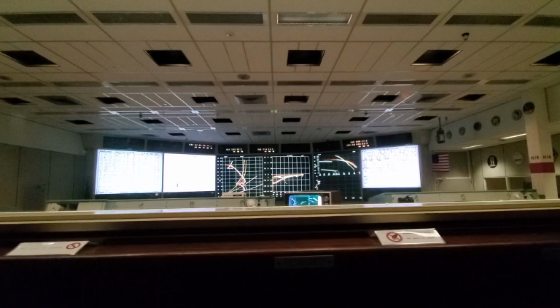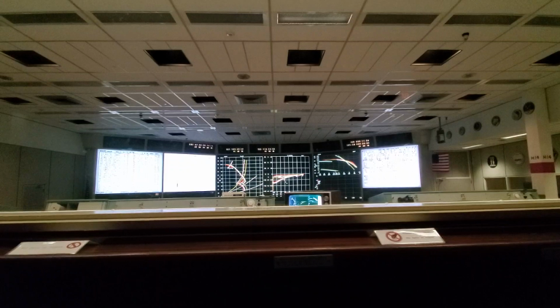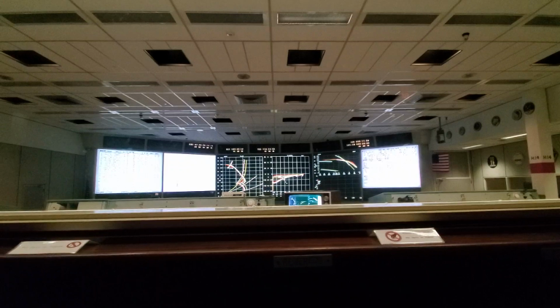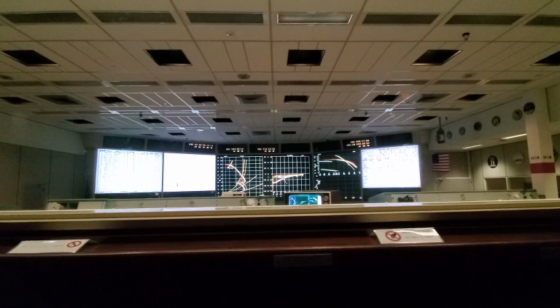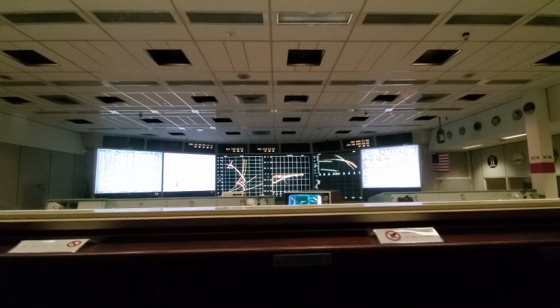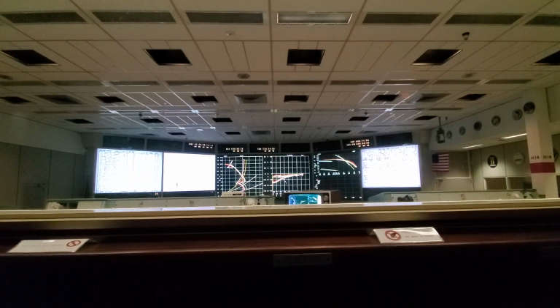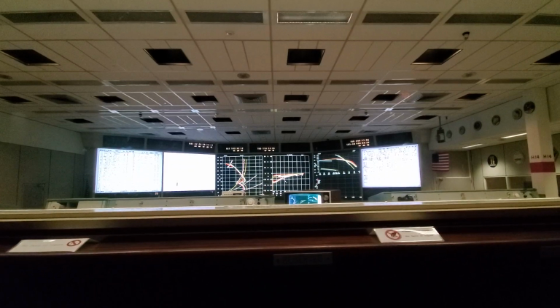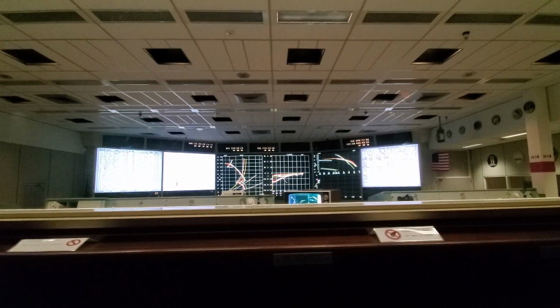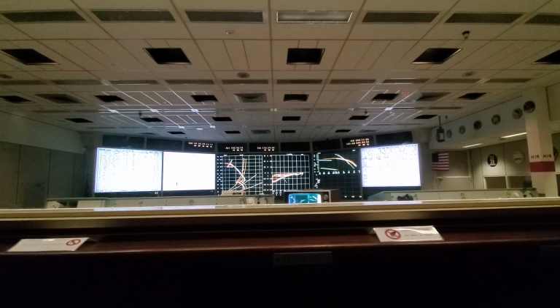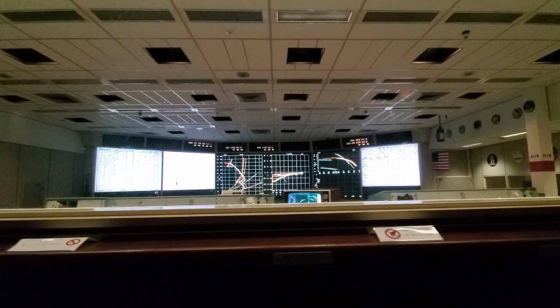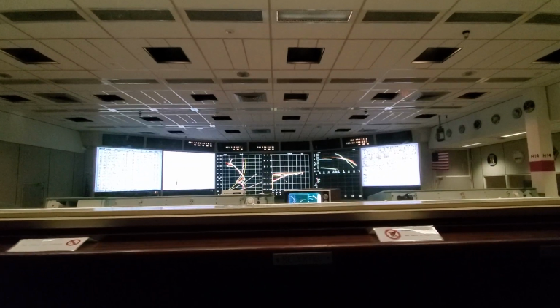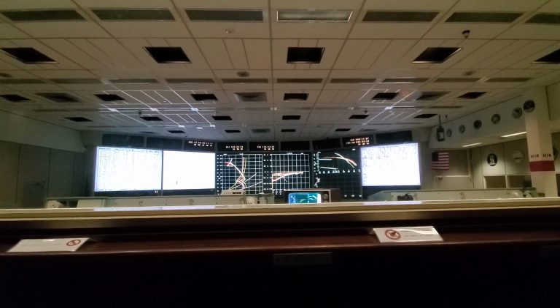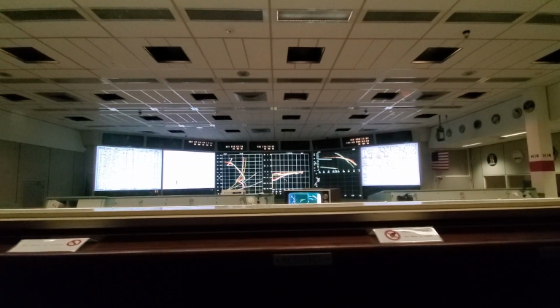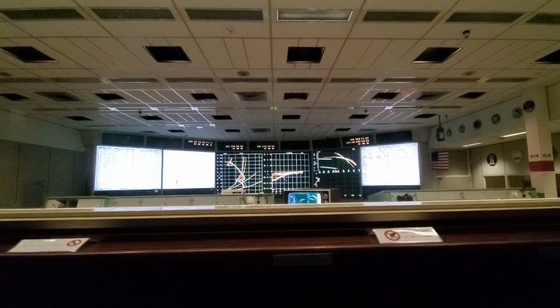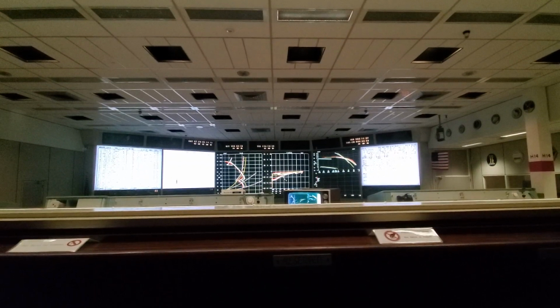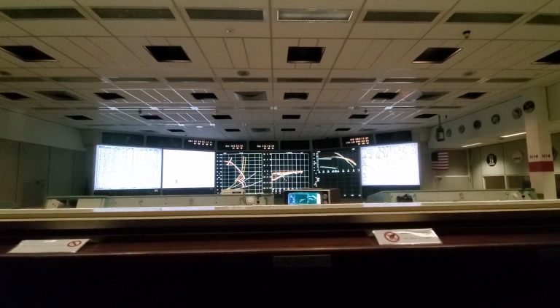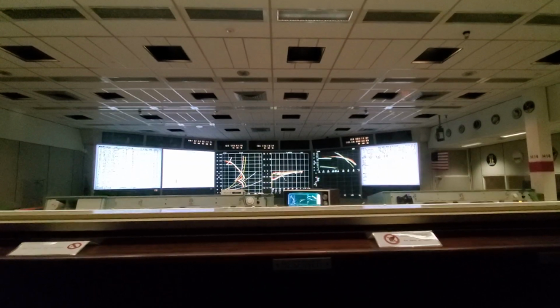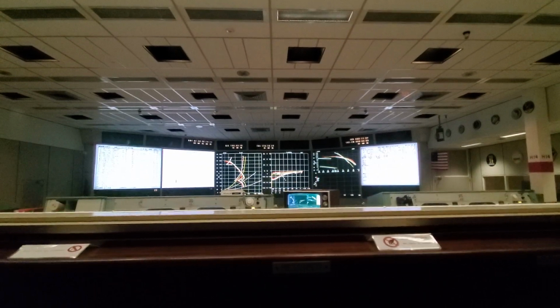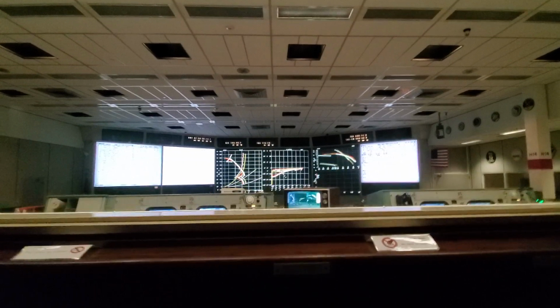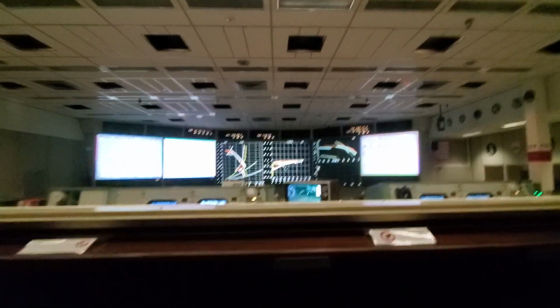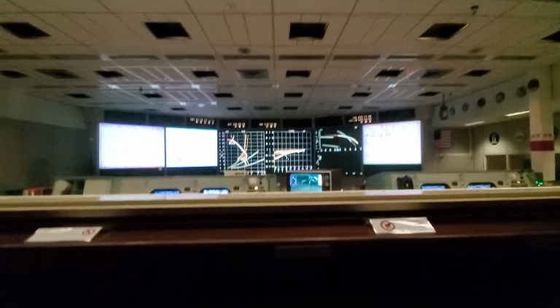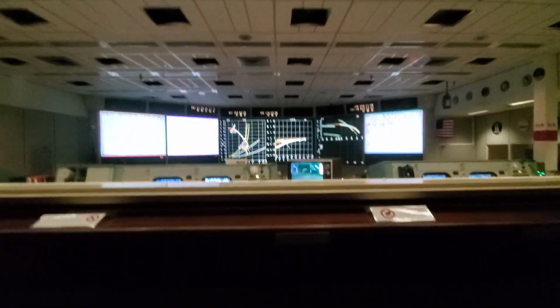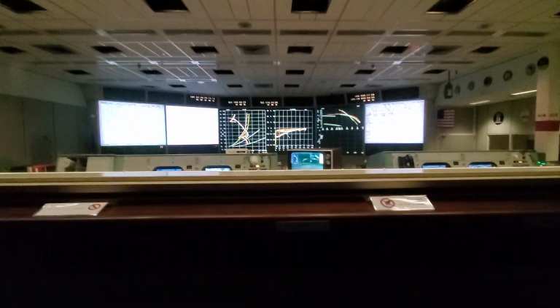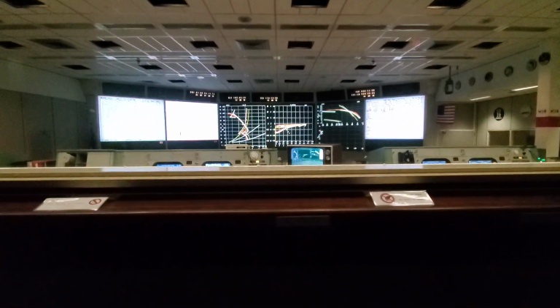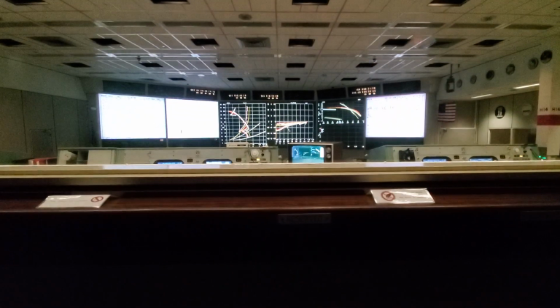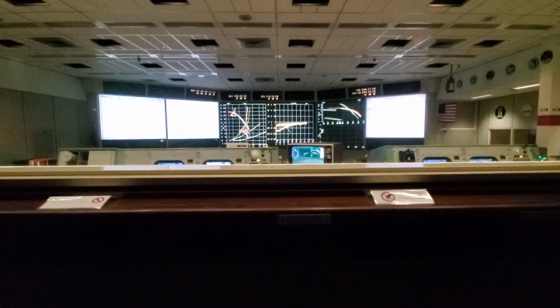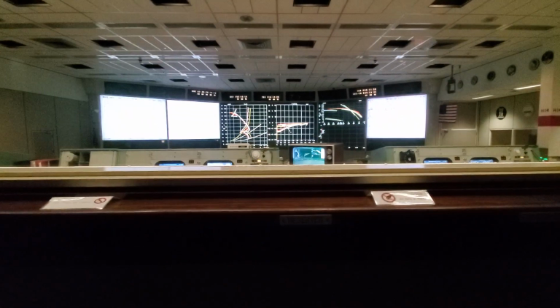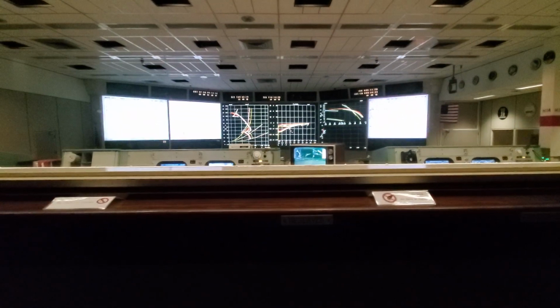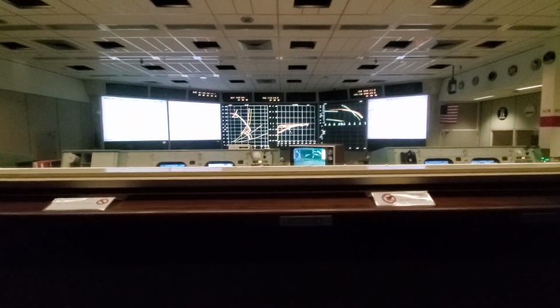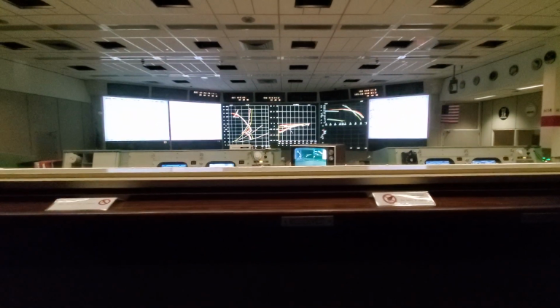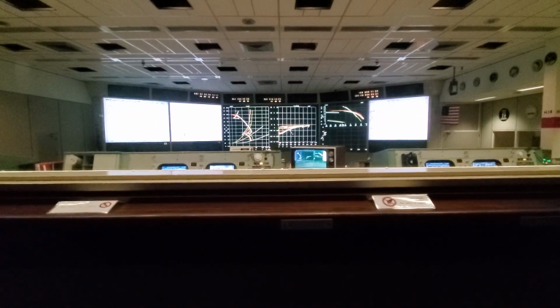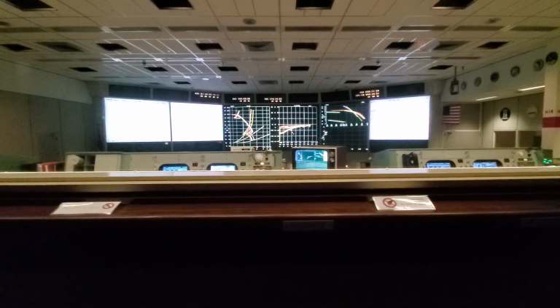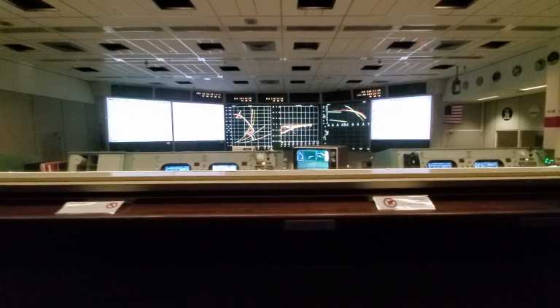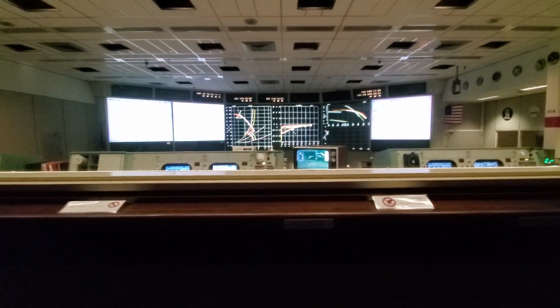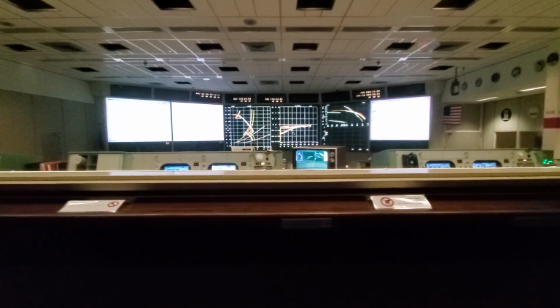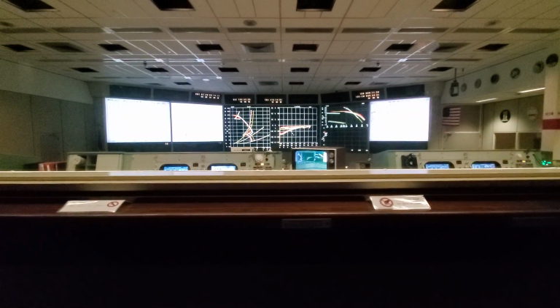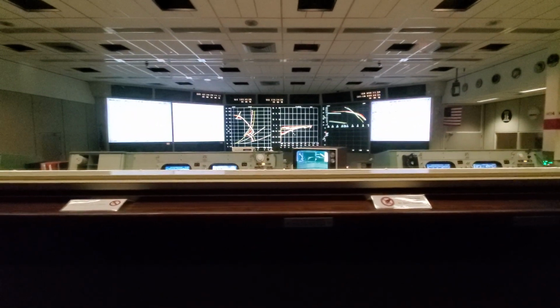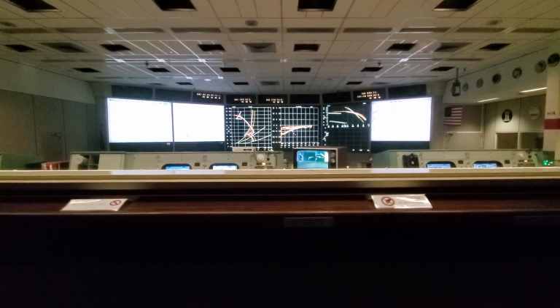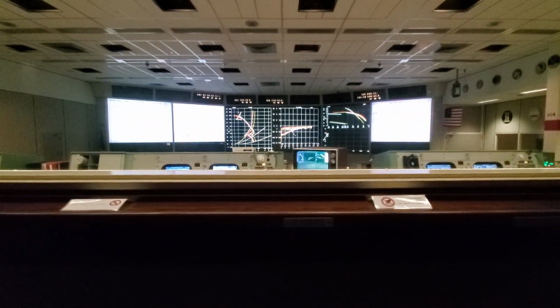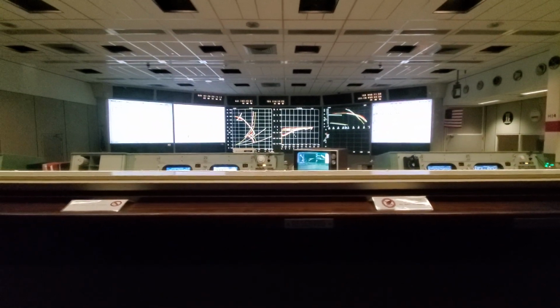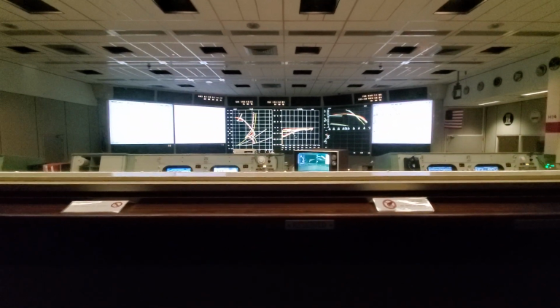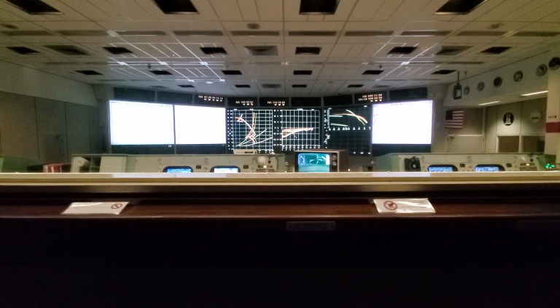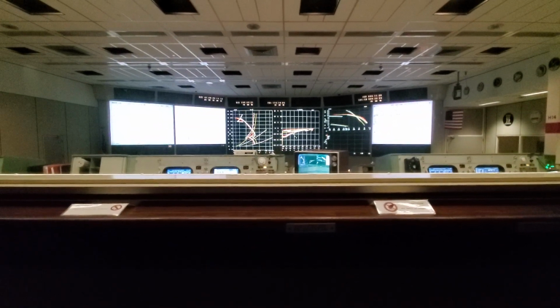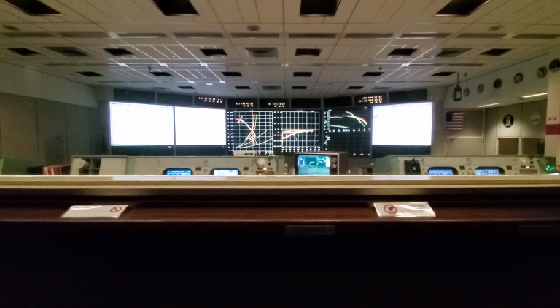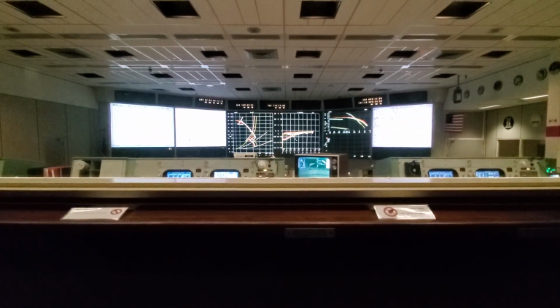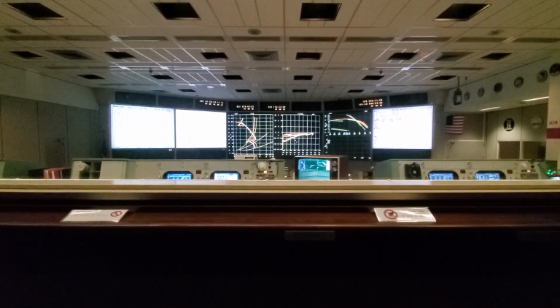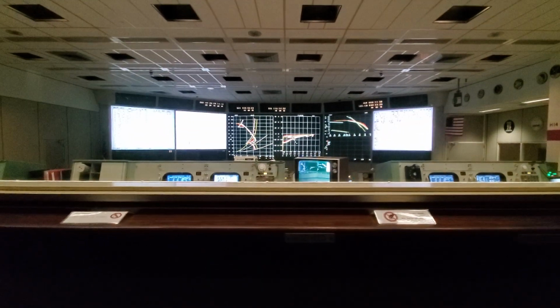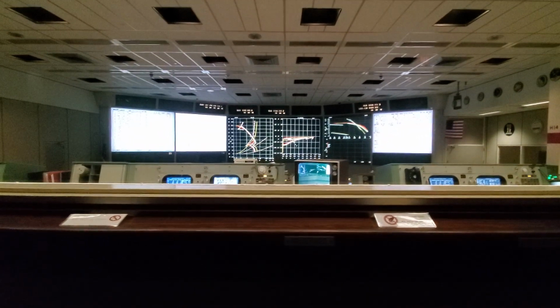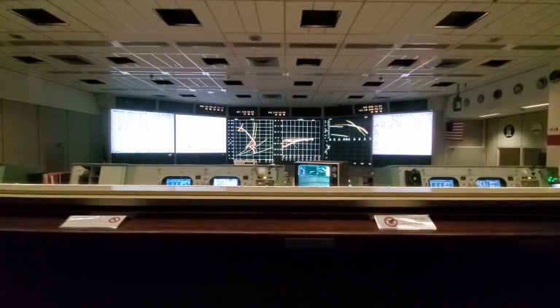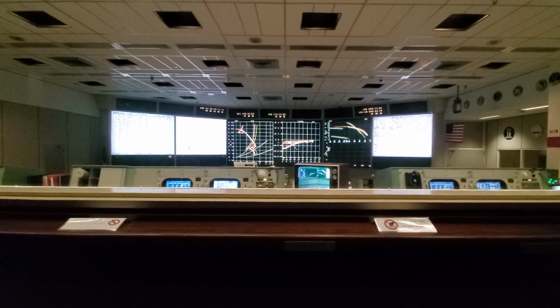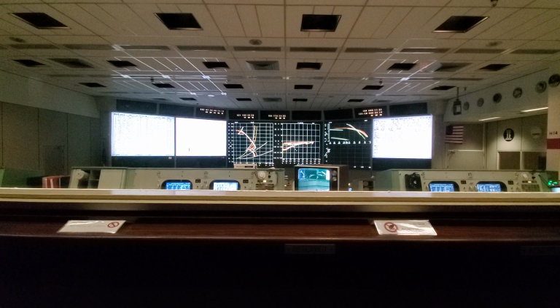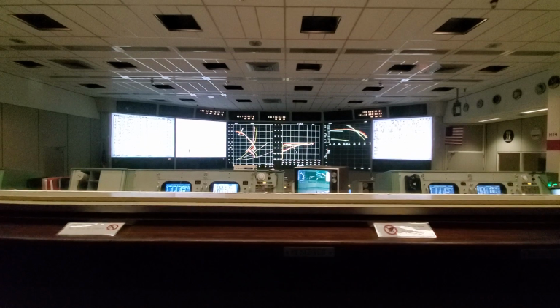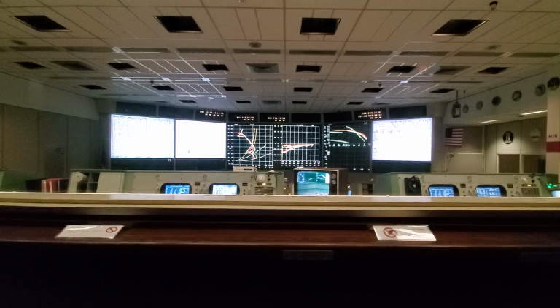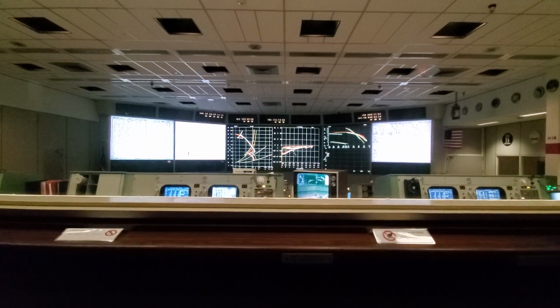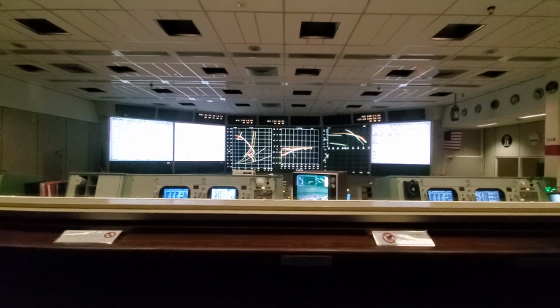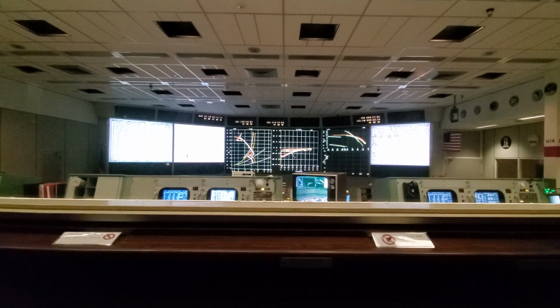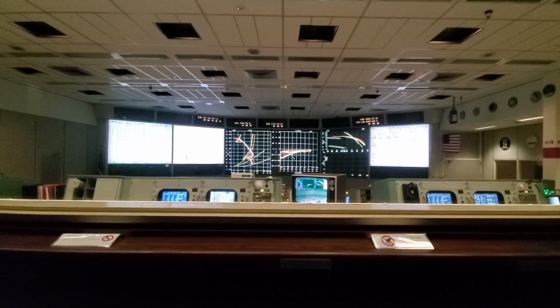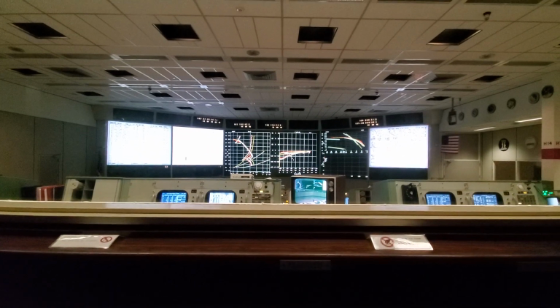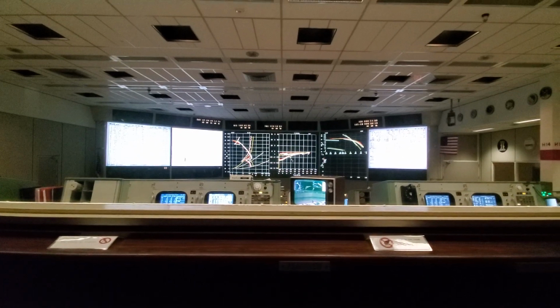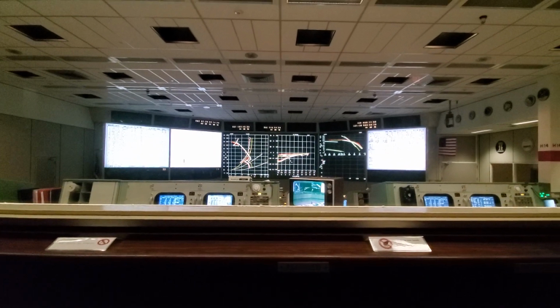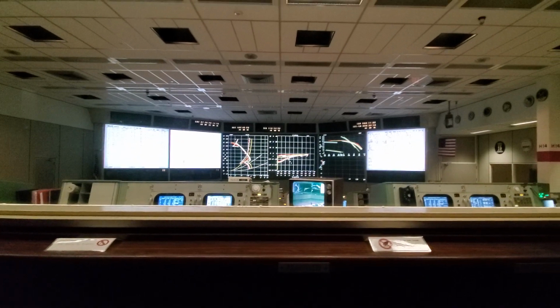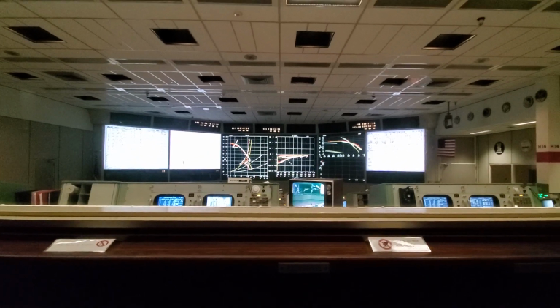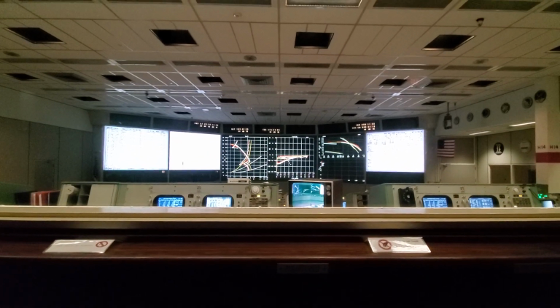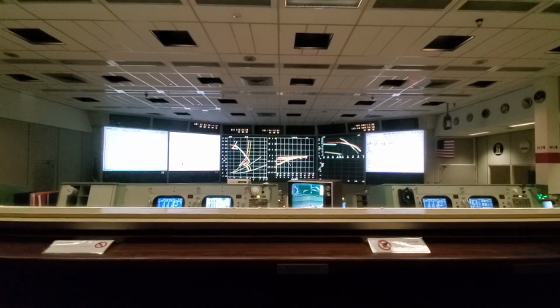Go for landing. 3,000 feet. Stop alarm. 4-1-1.